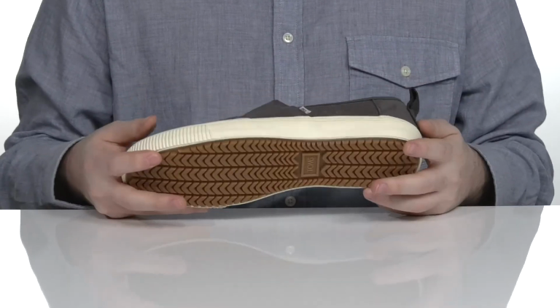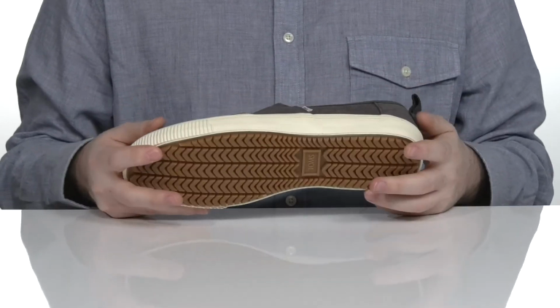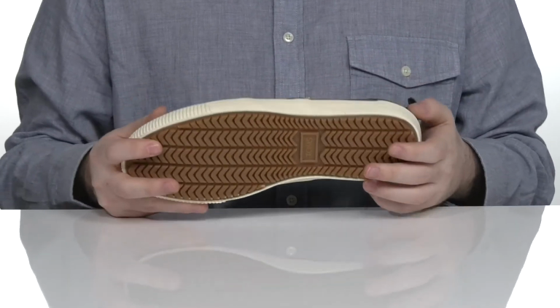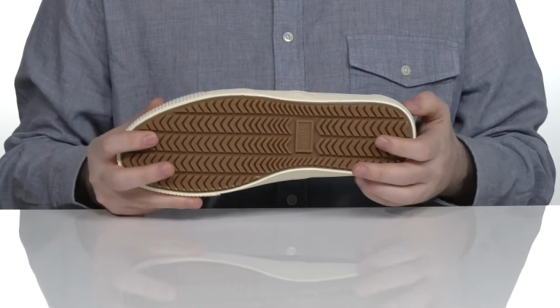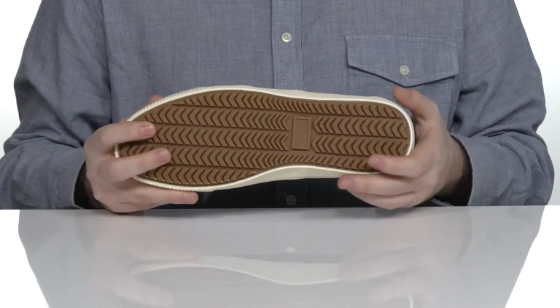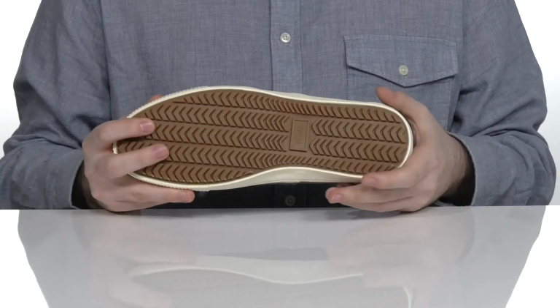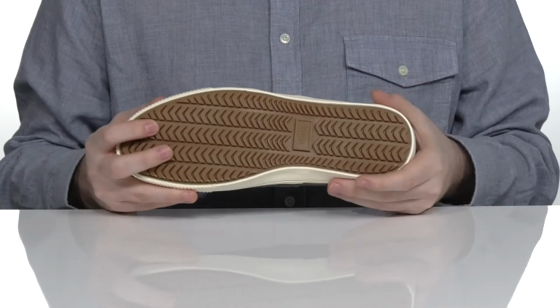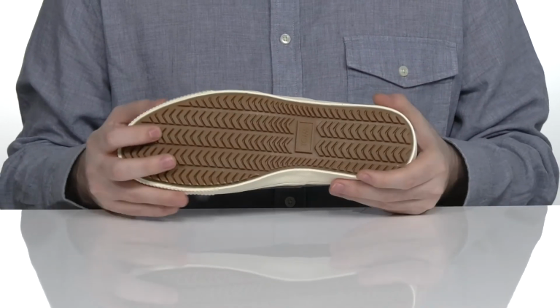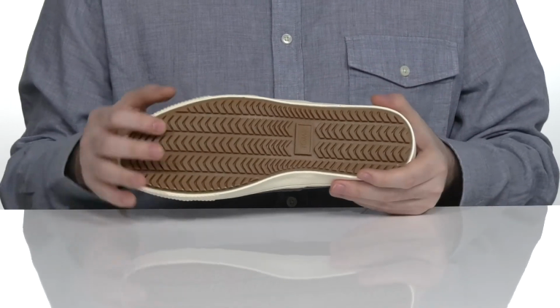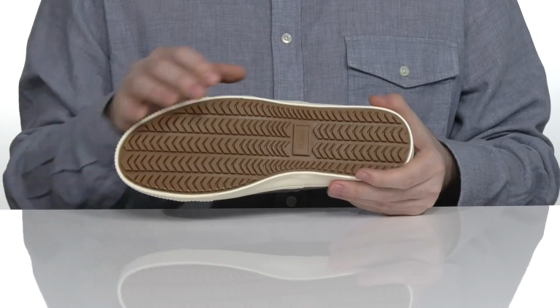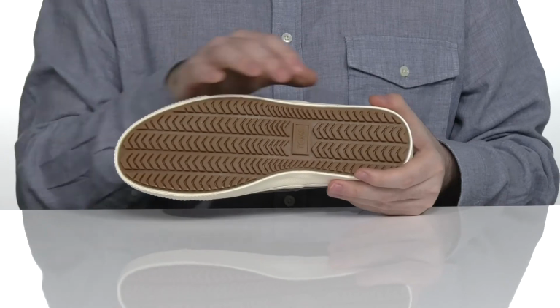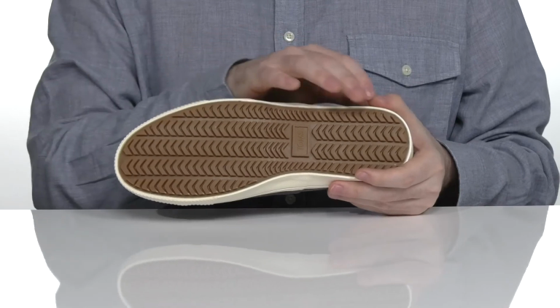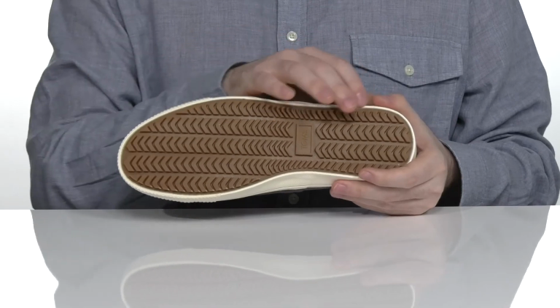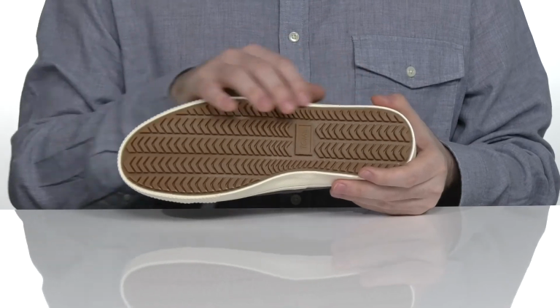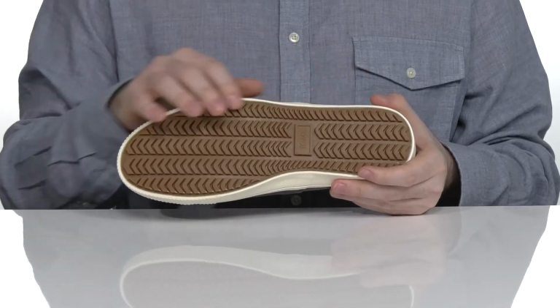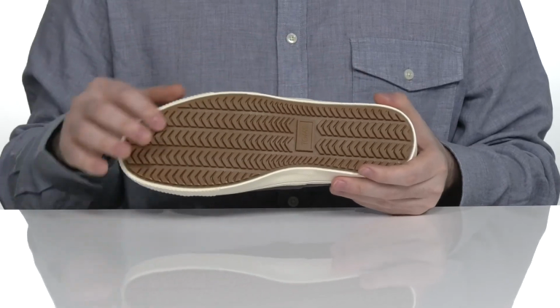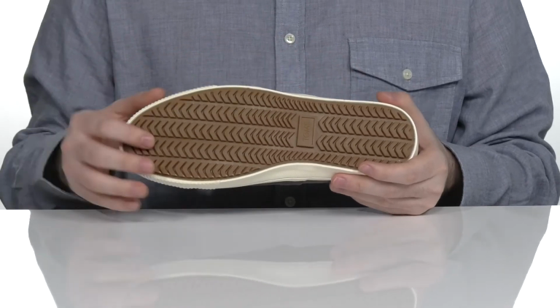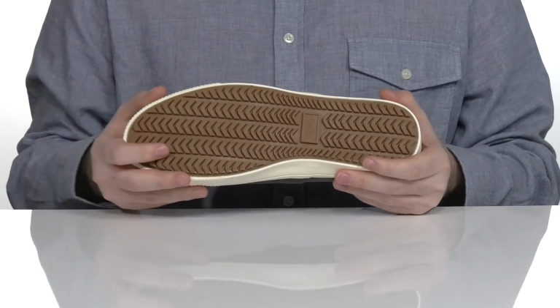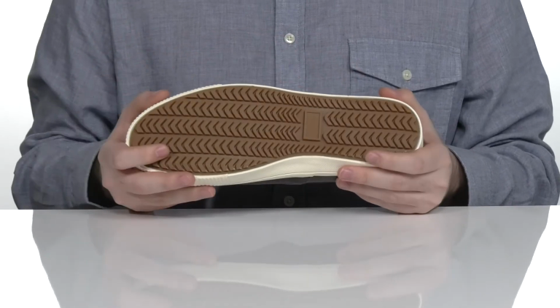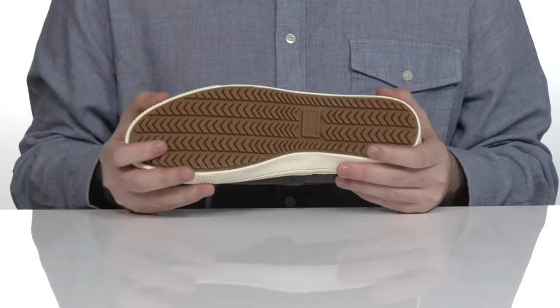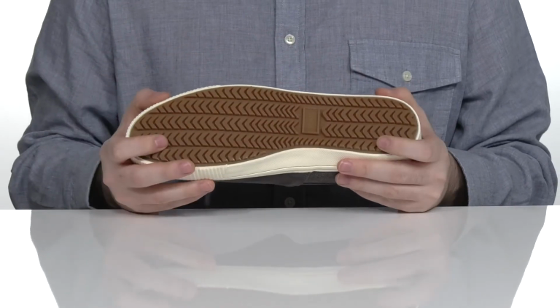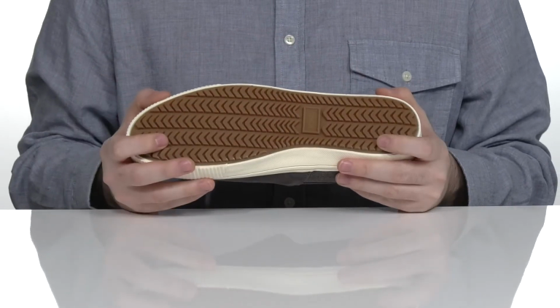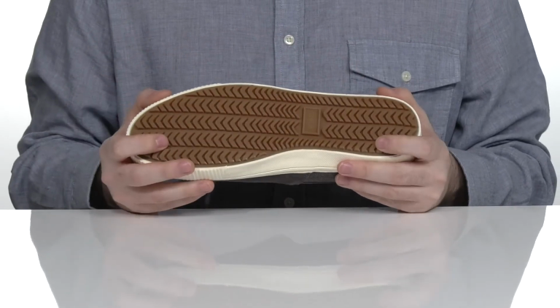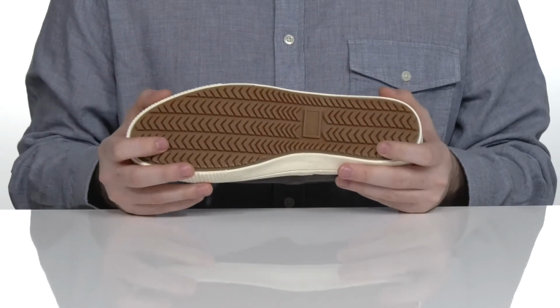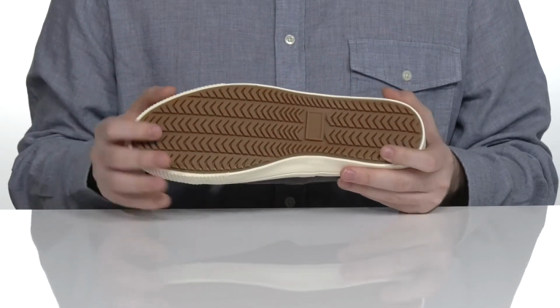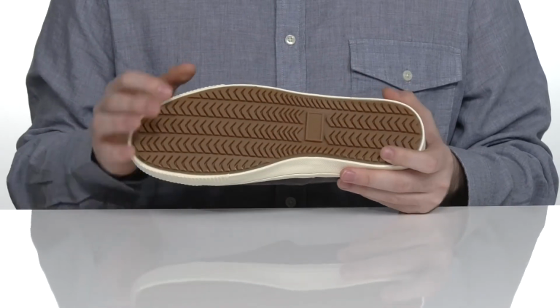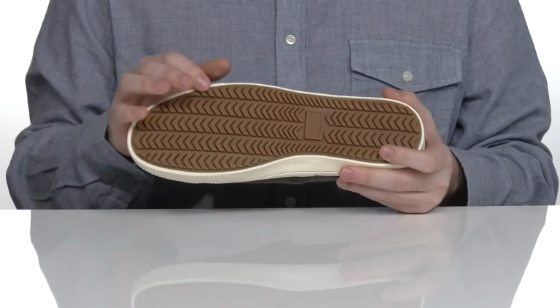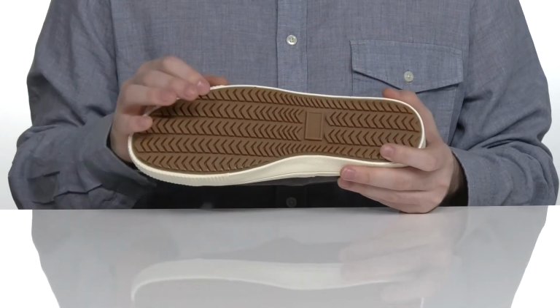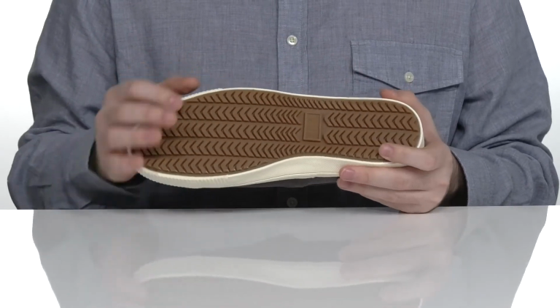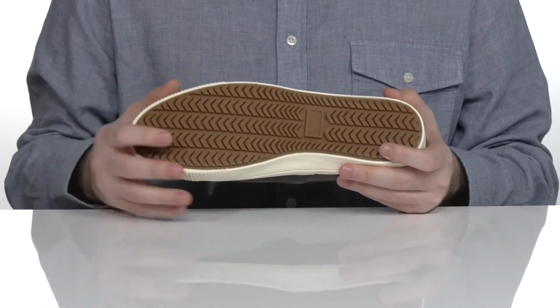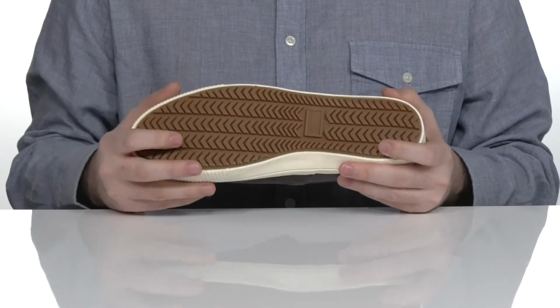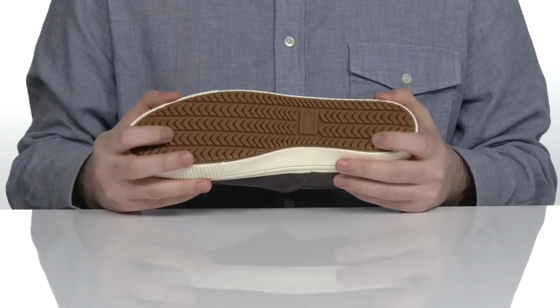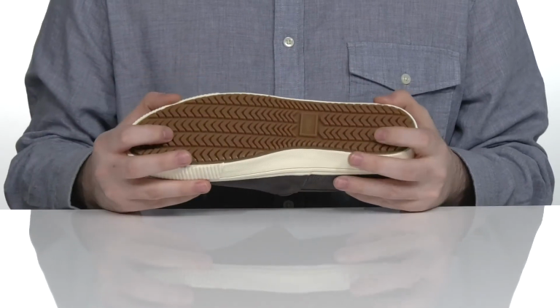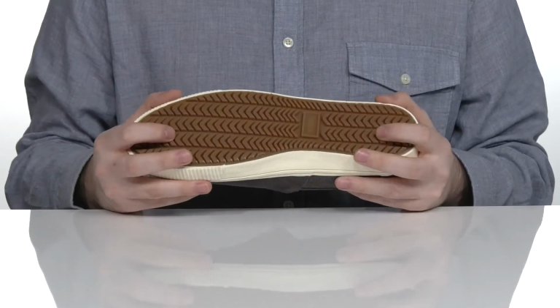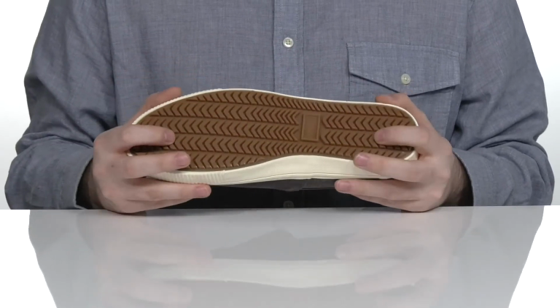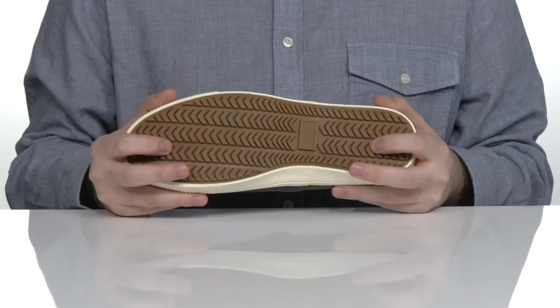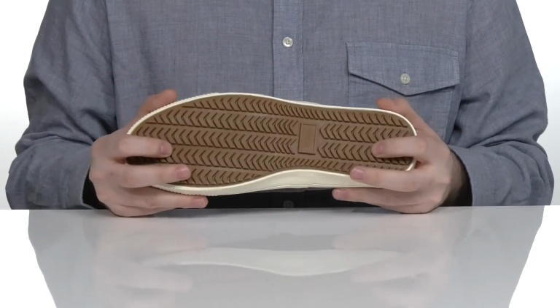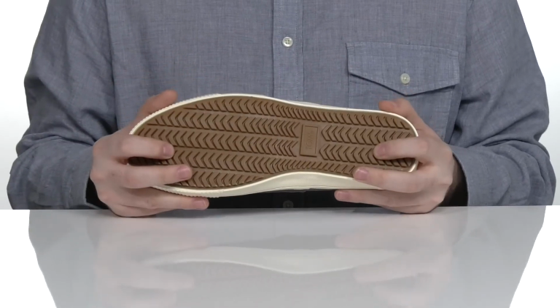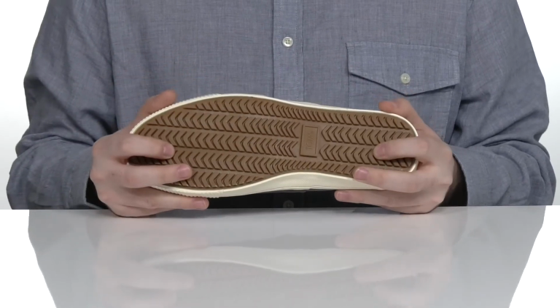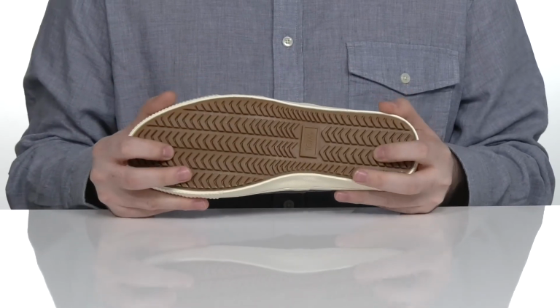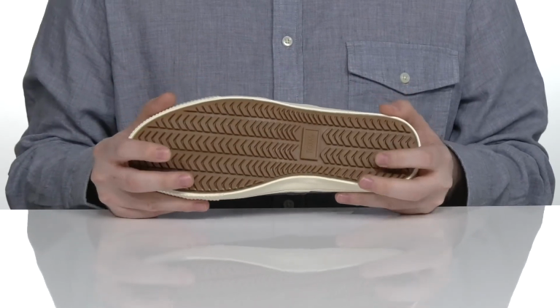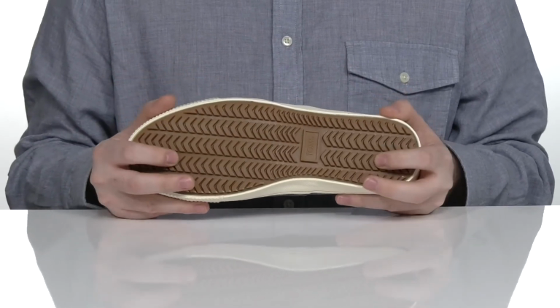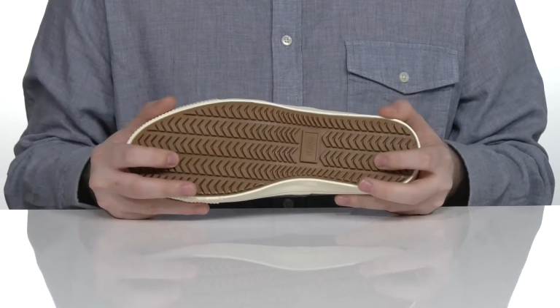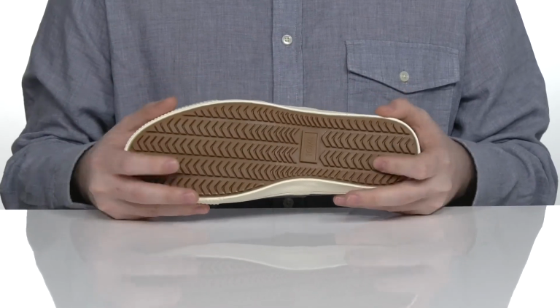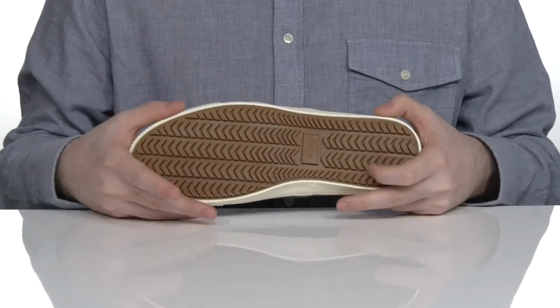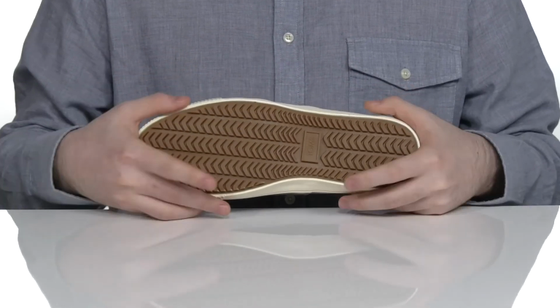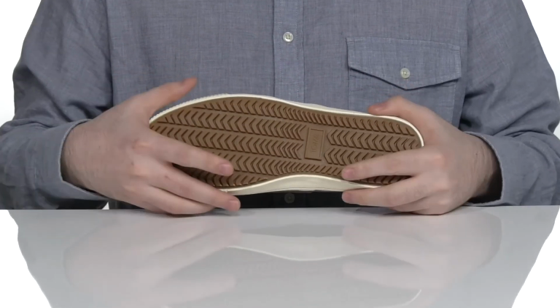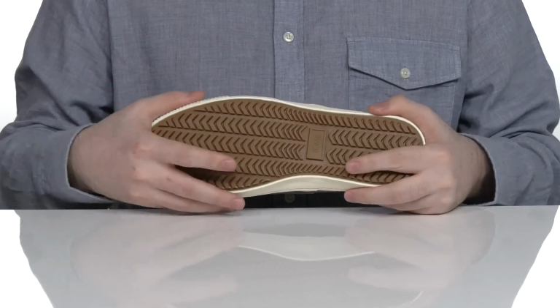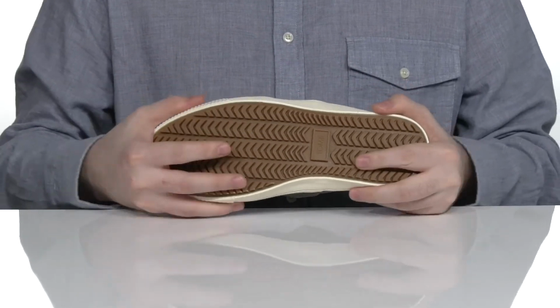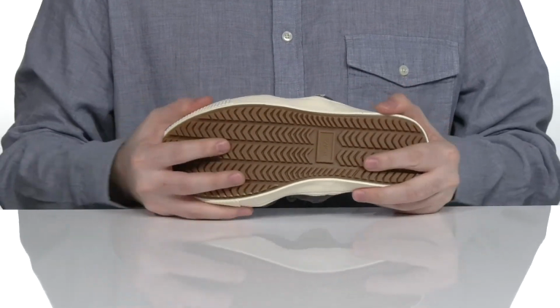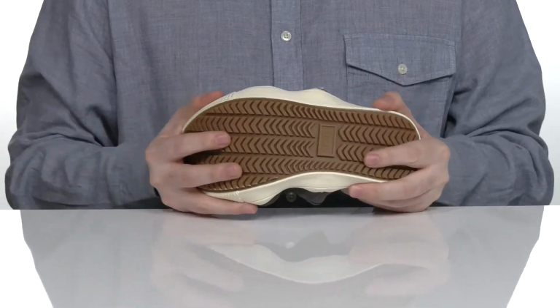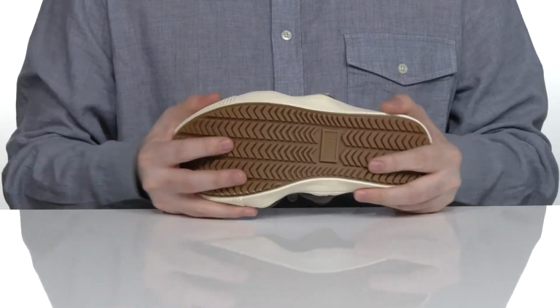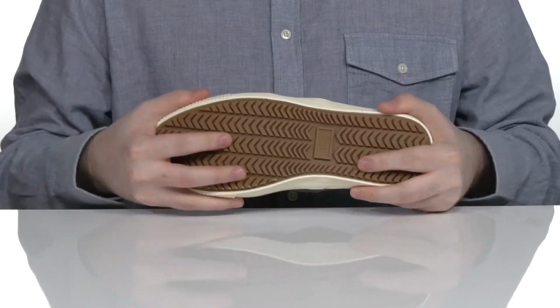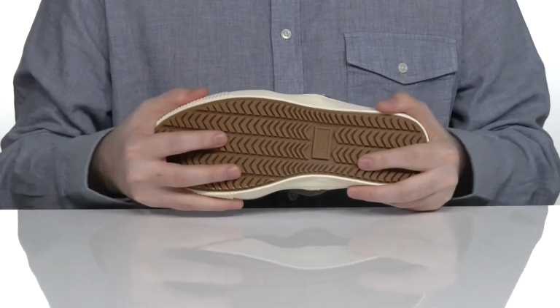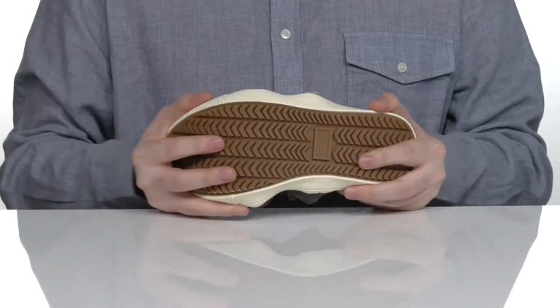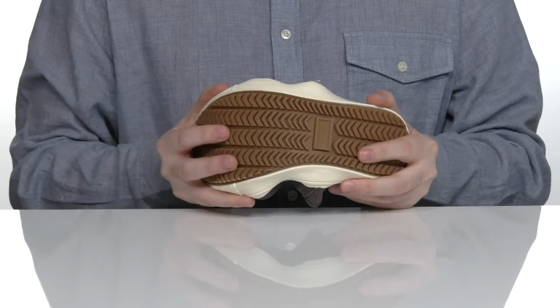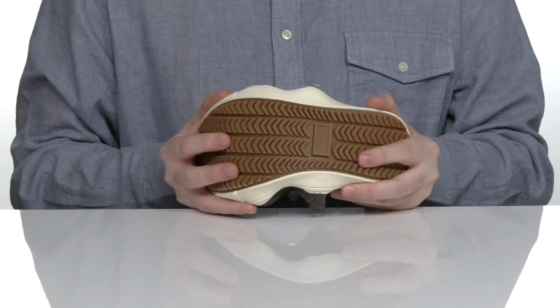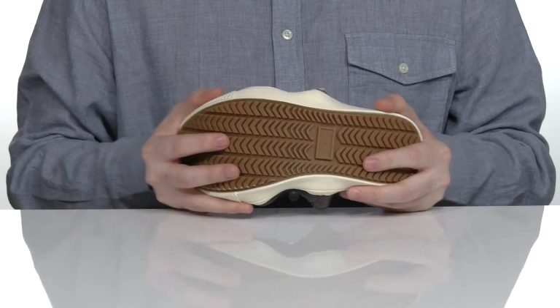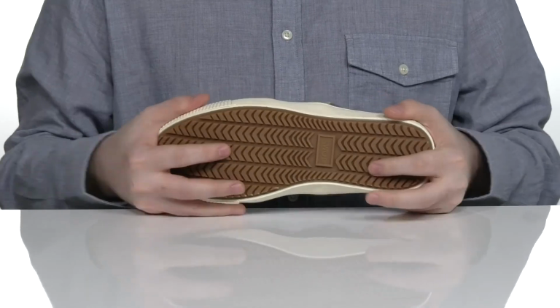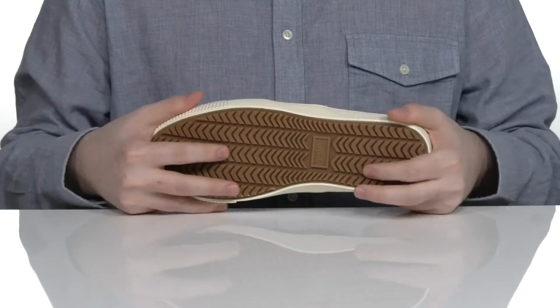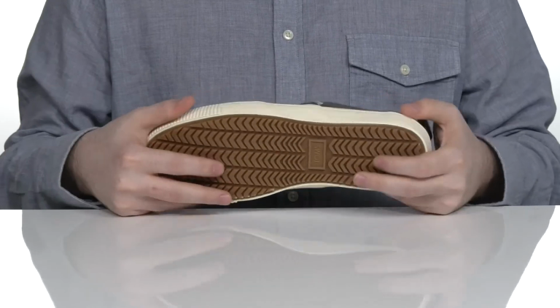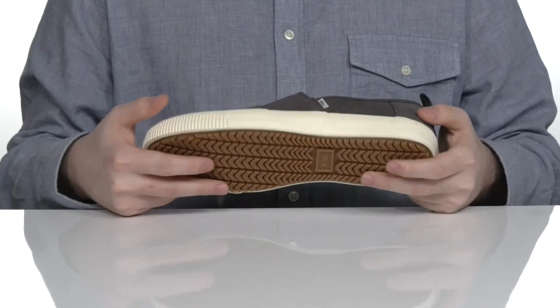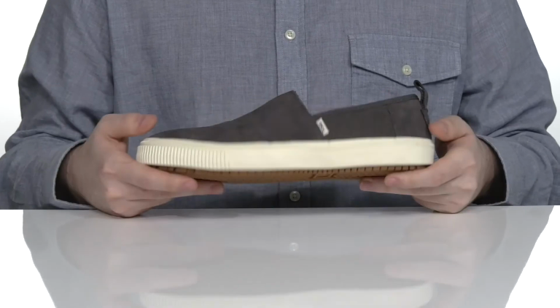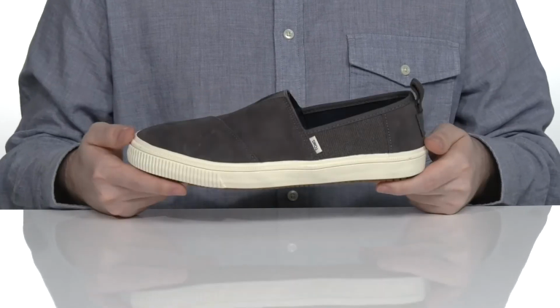Underneath it has a durable rubber outsole that's vulcanized, giving you lots of grip and traction, and it has a lot of flex as well.